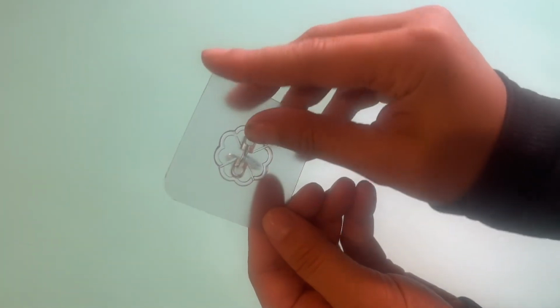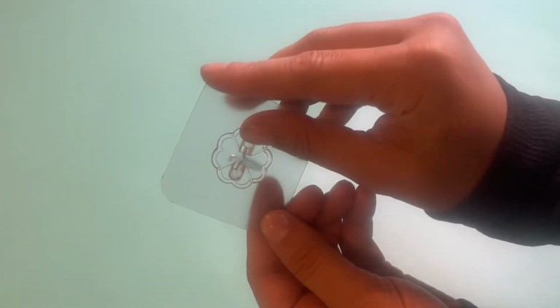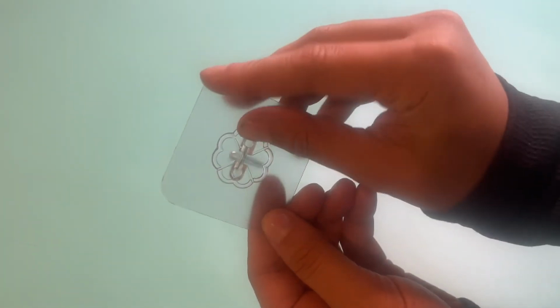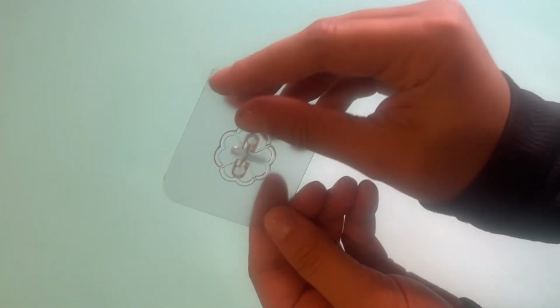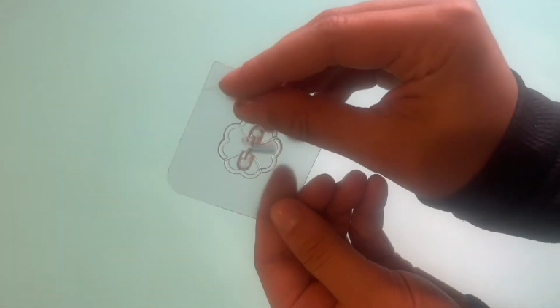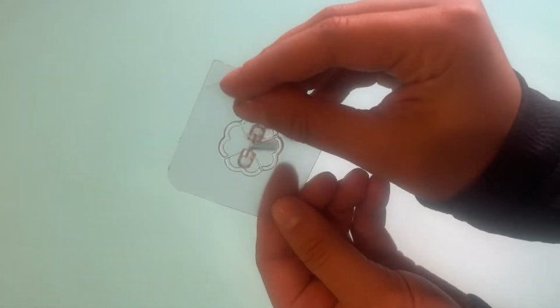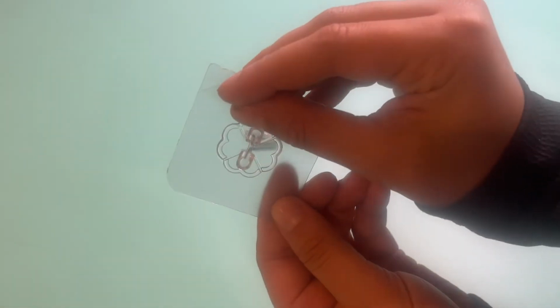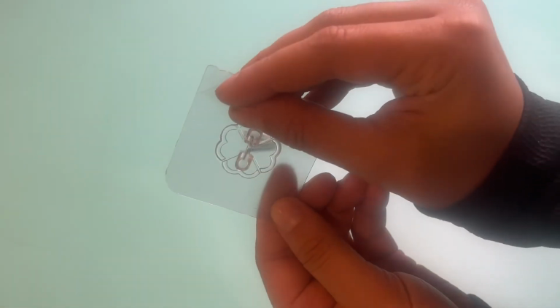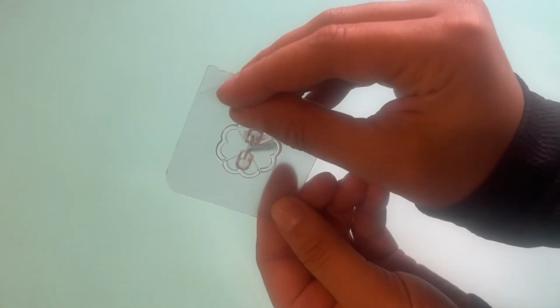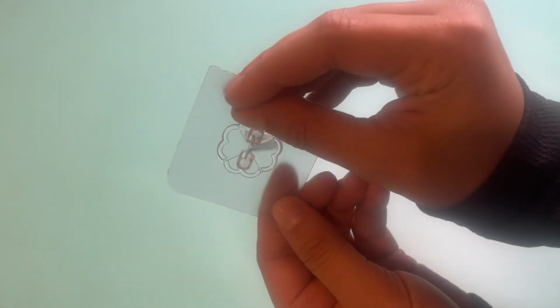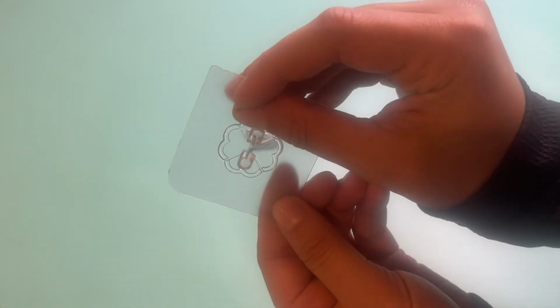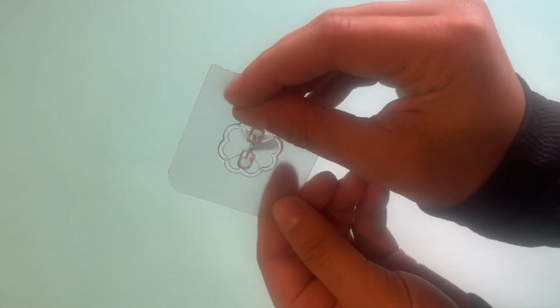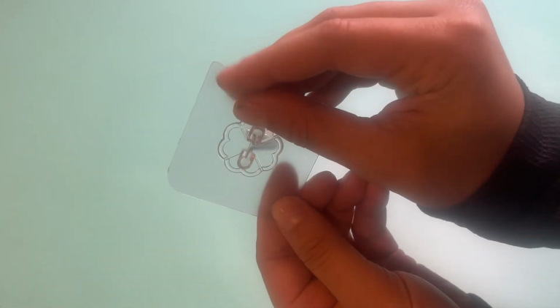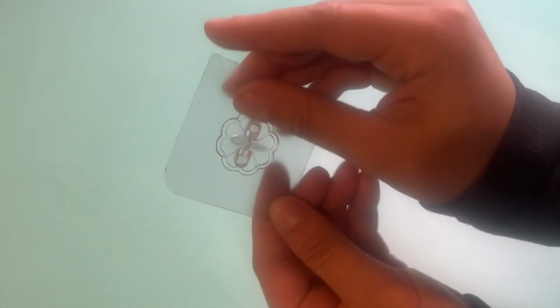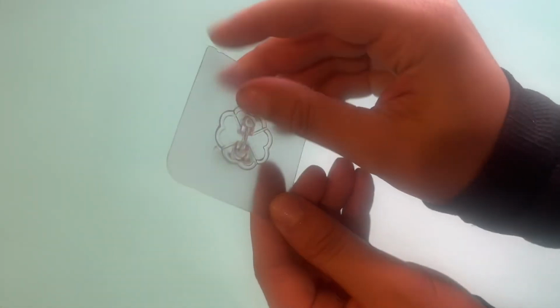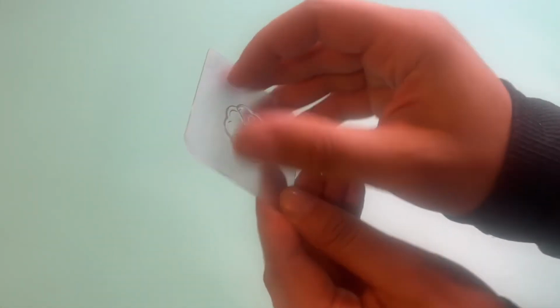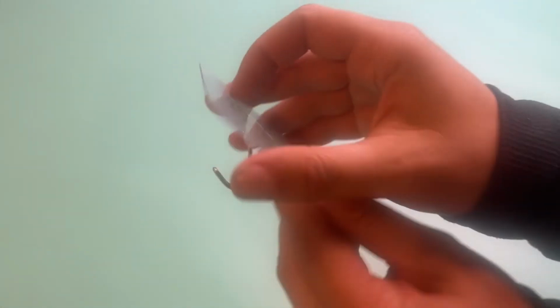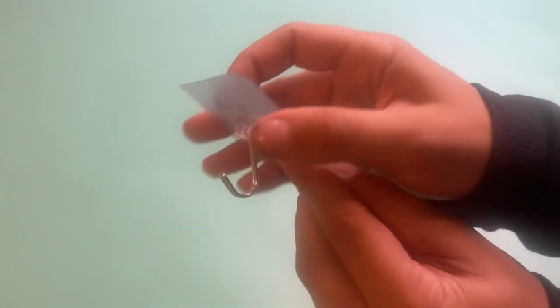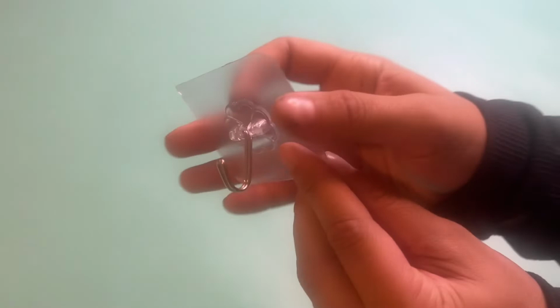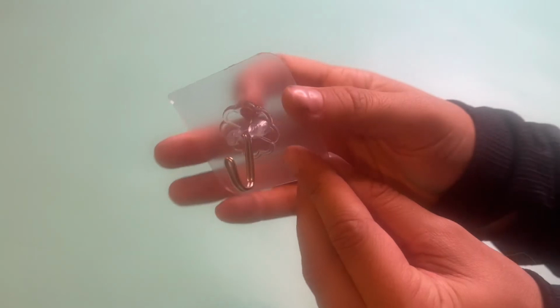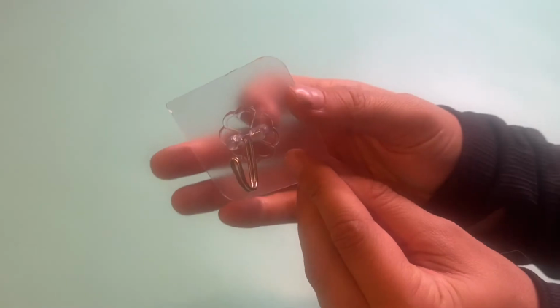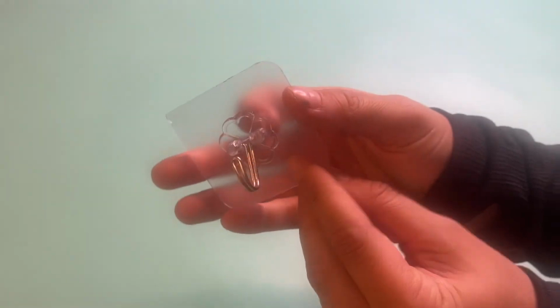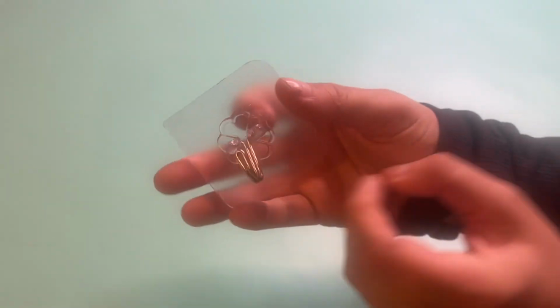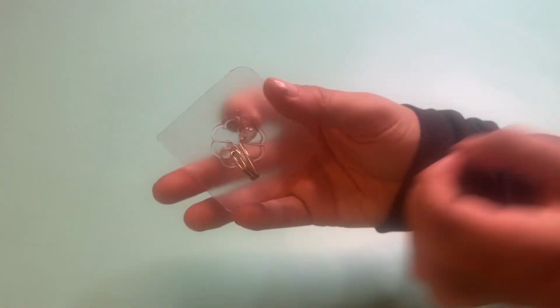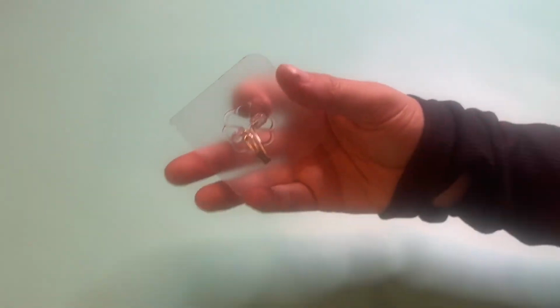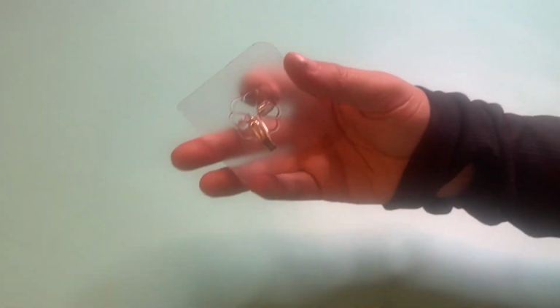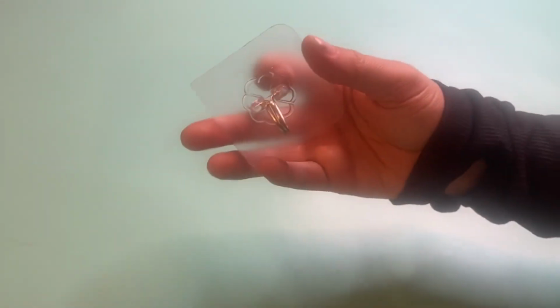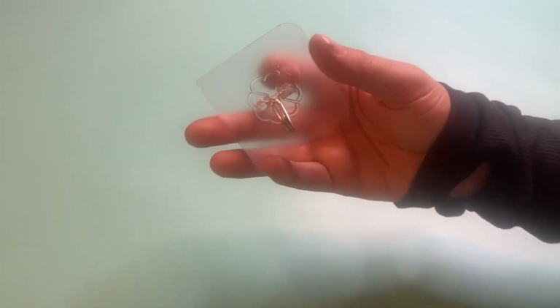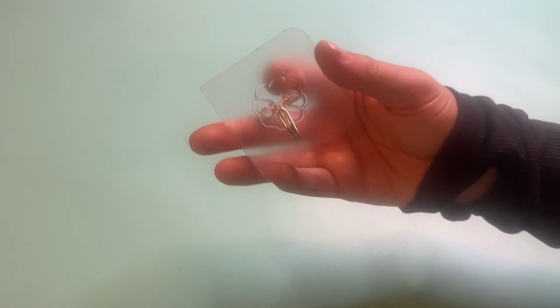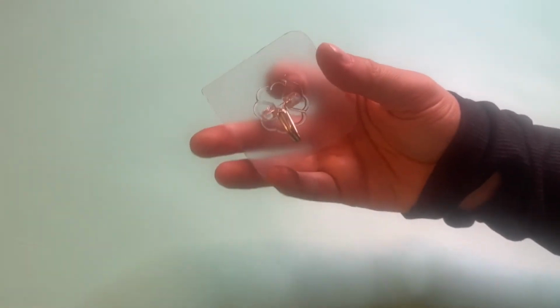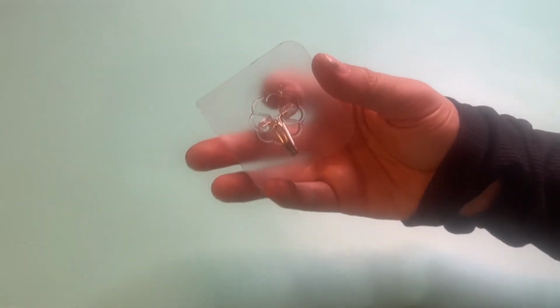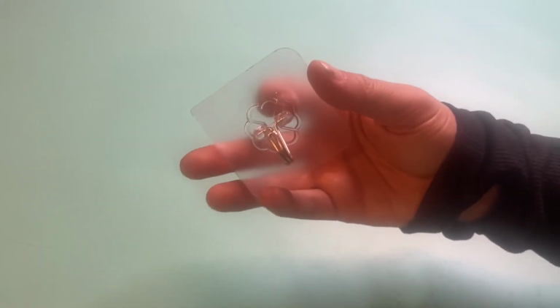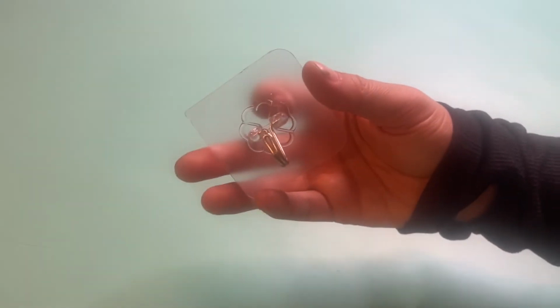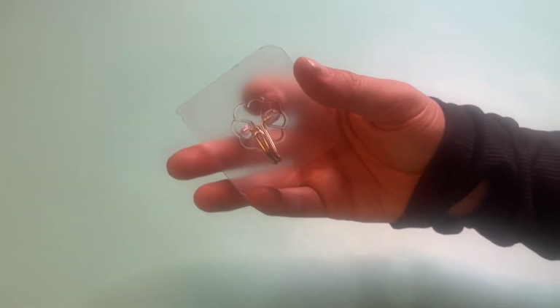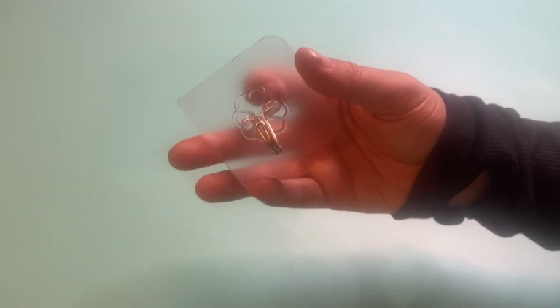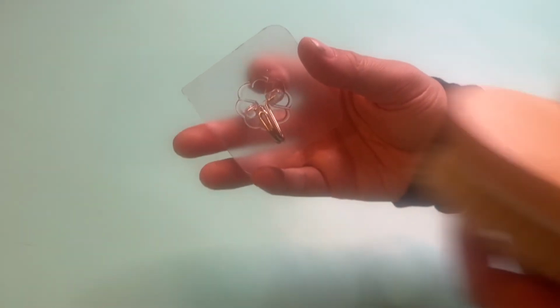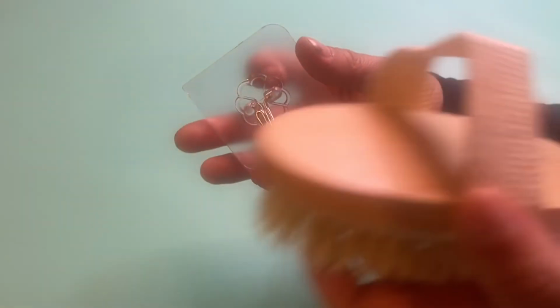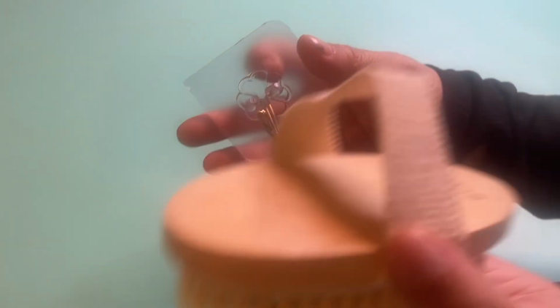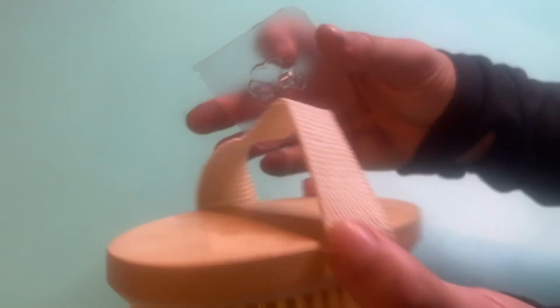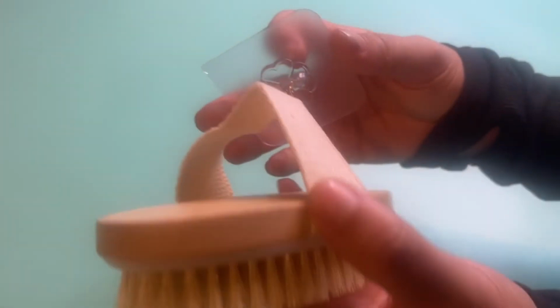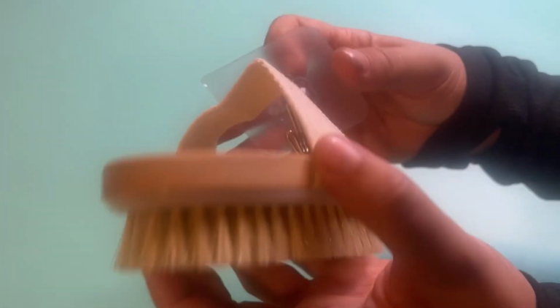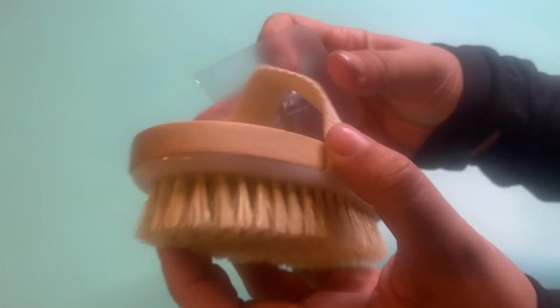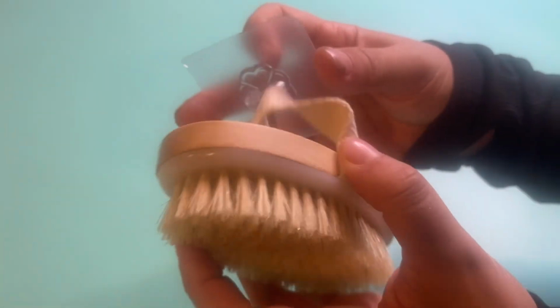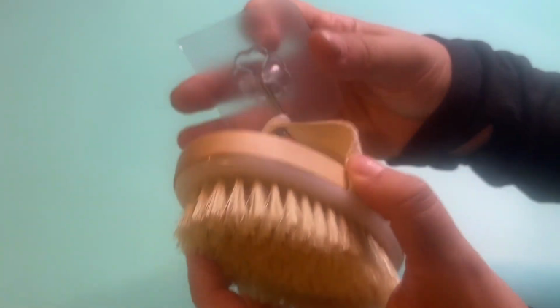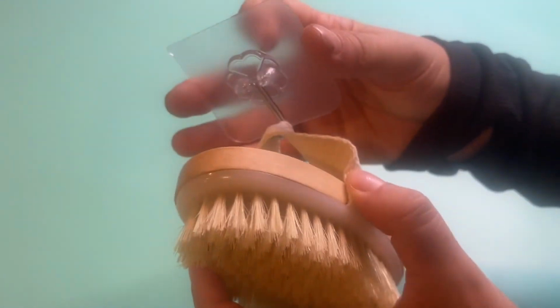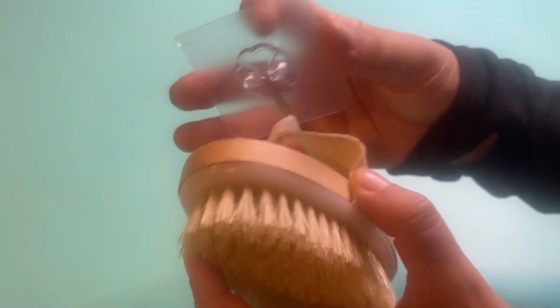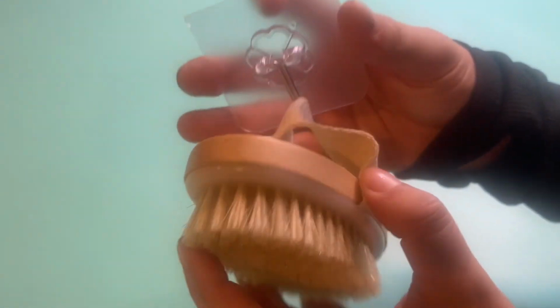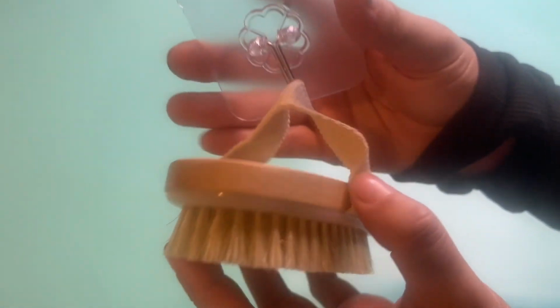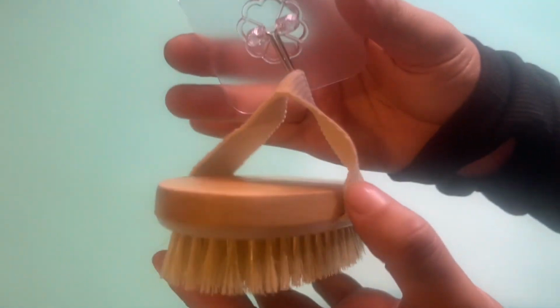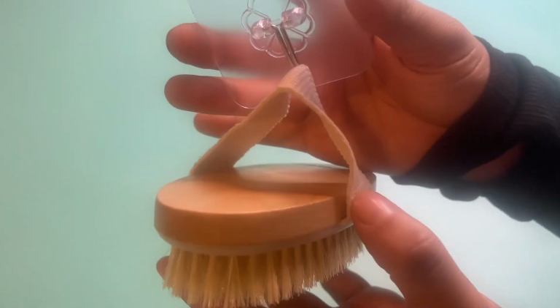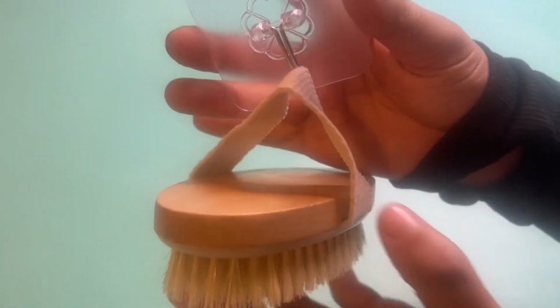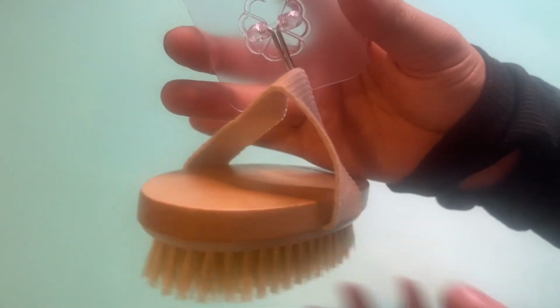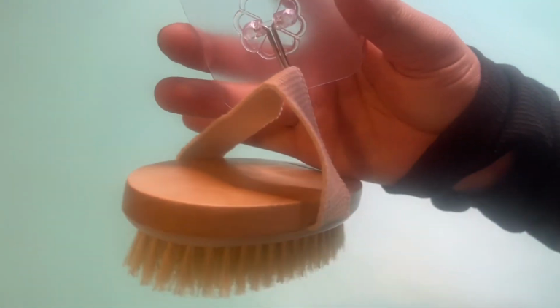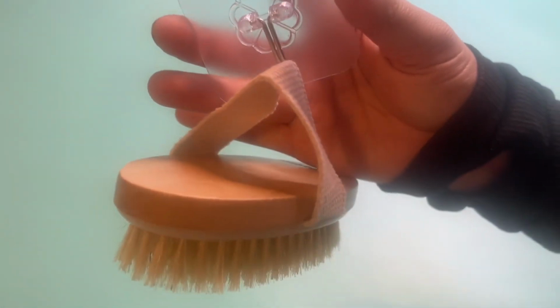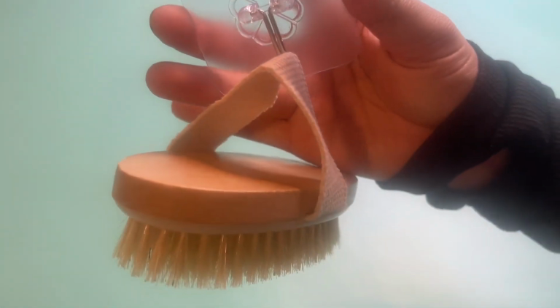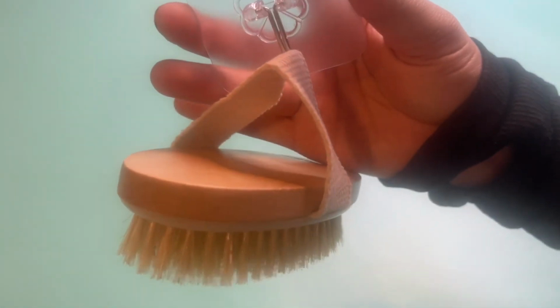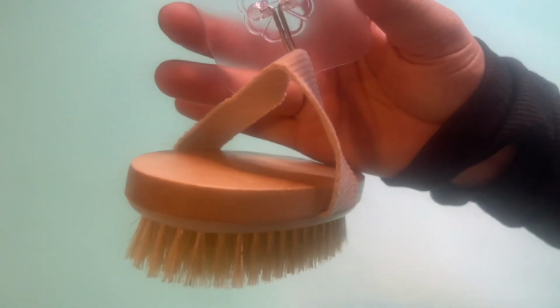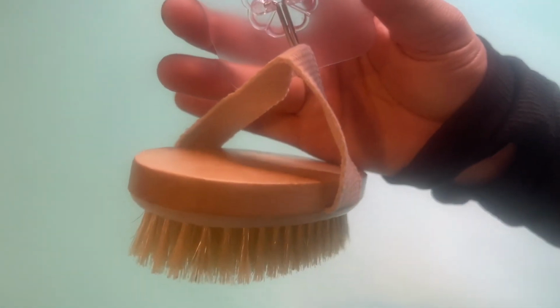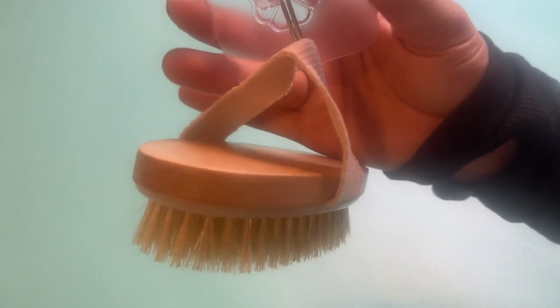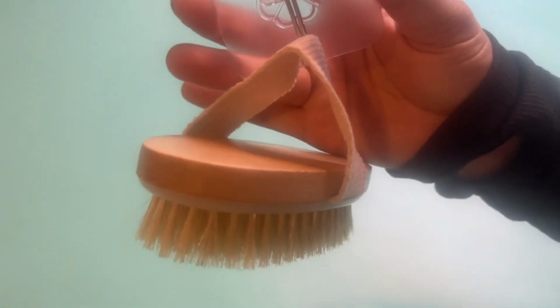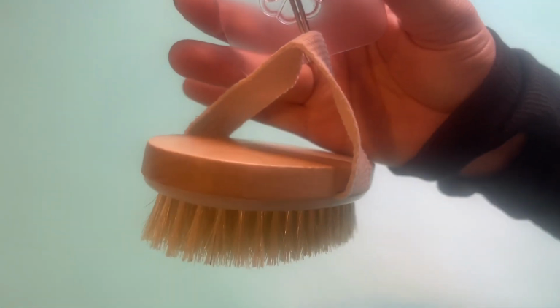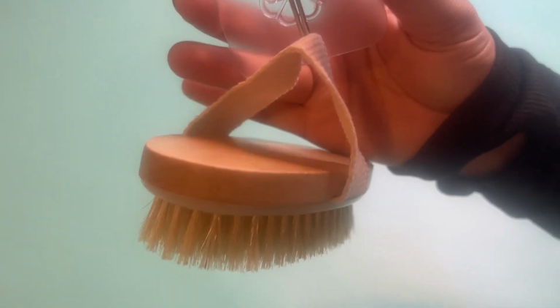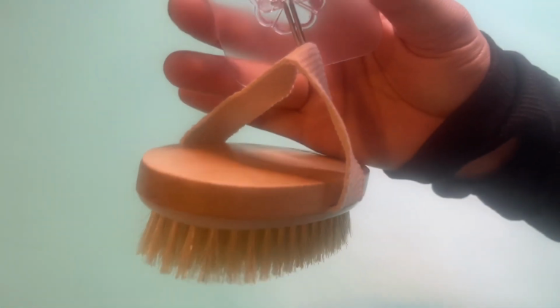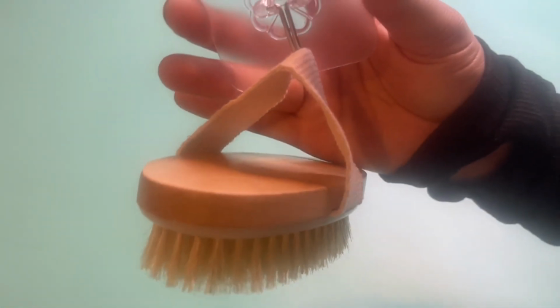It comes with a little hook too. So if you're putting these up in your bath, you actually get two hooks. You can hang it just like so. Definitely check it out.